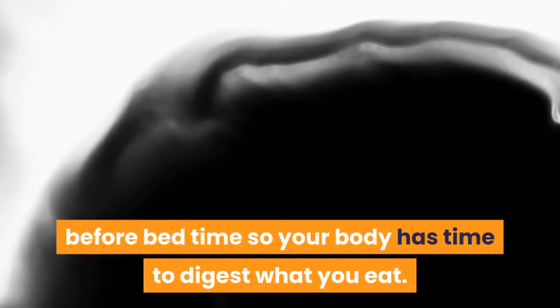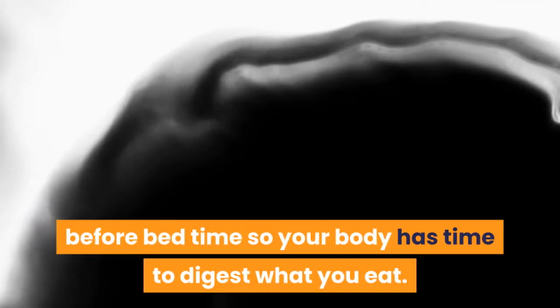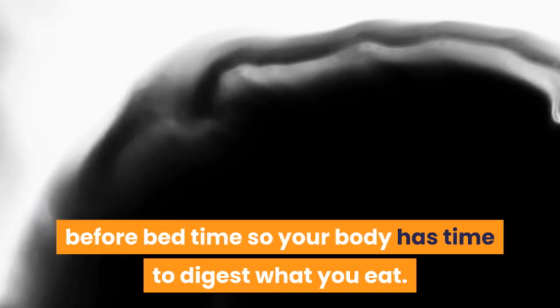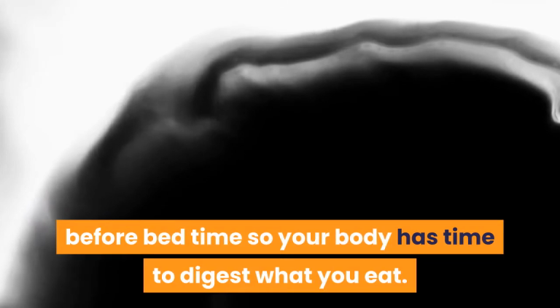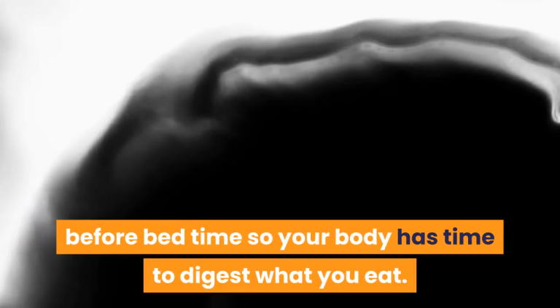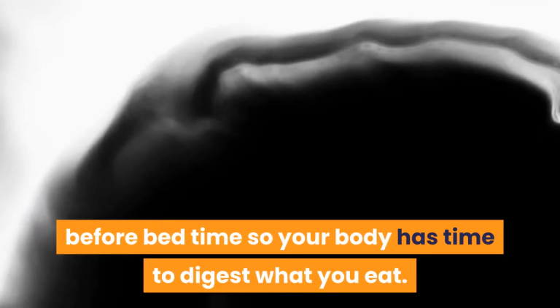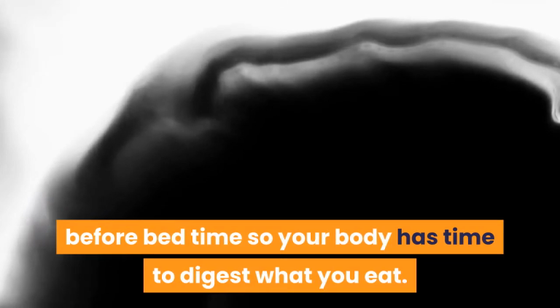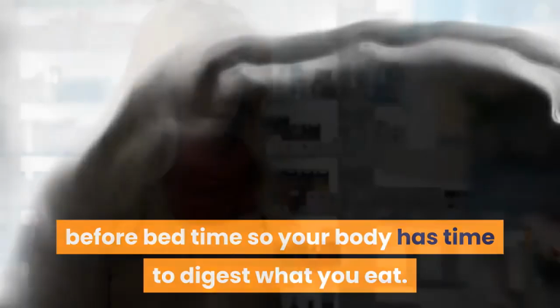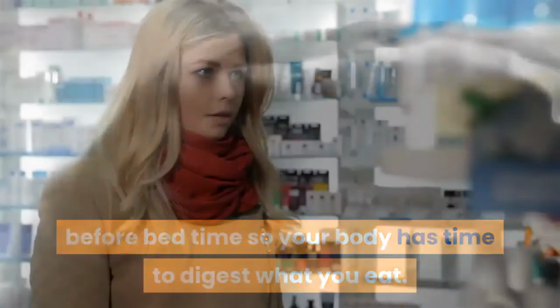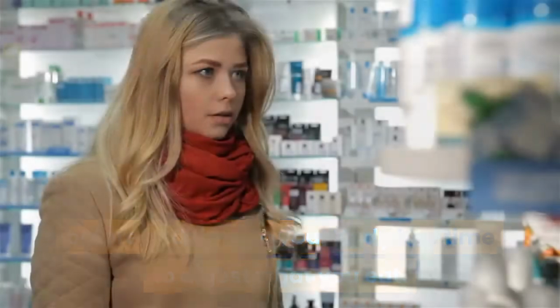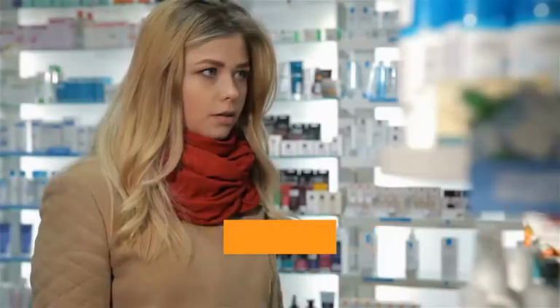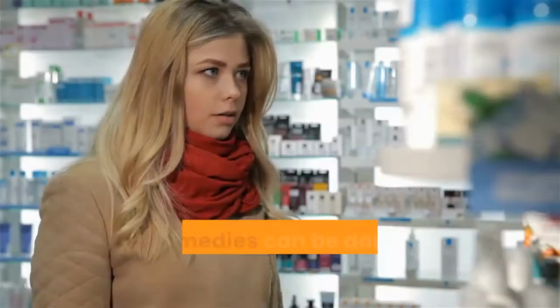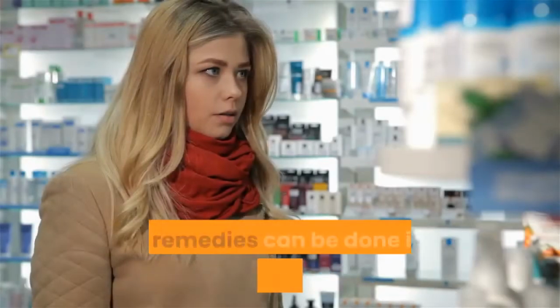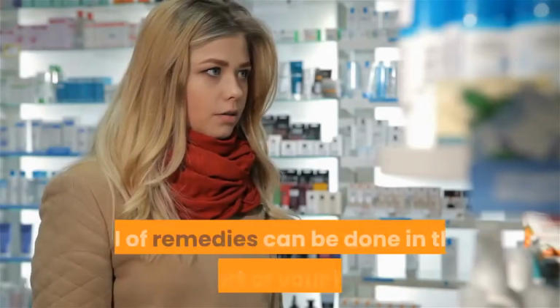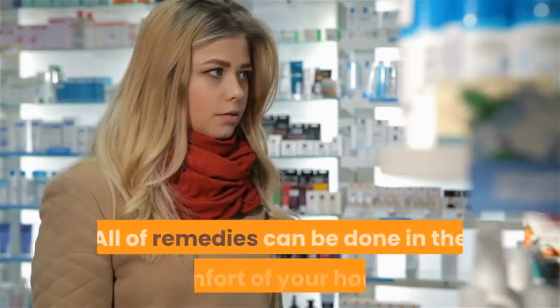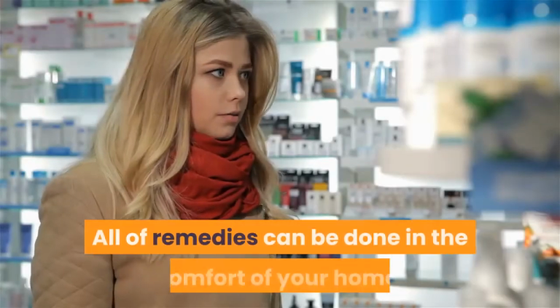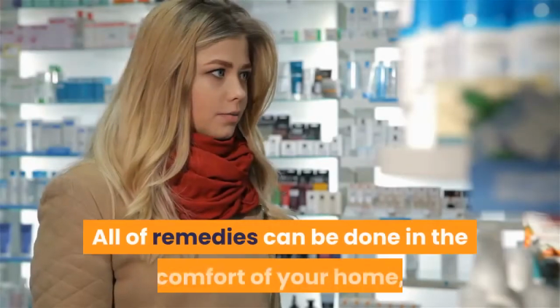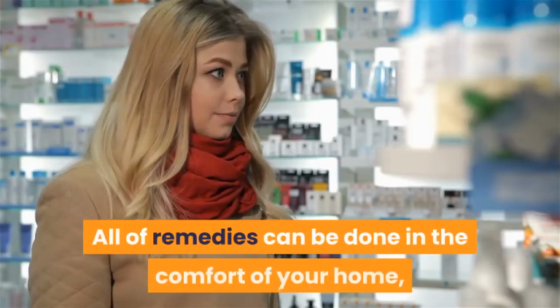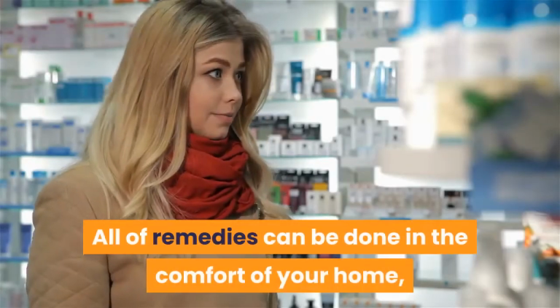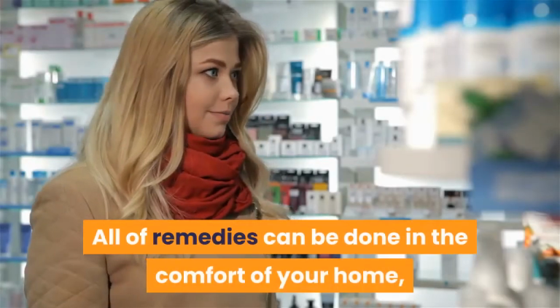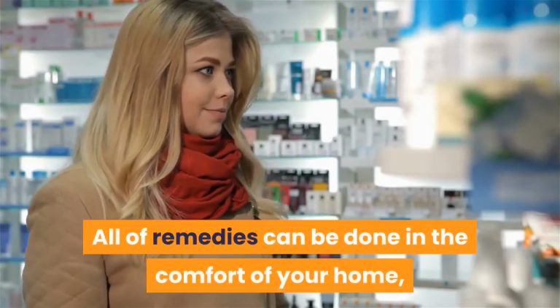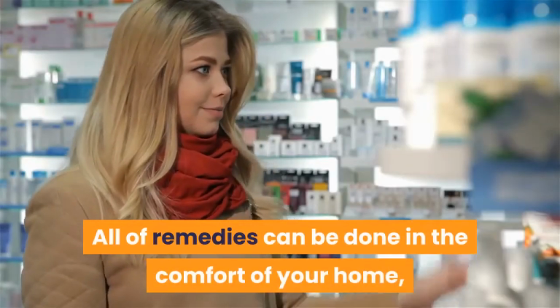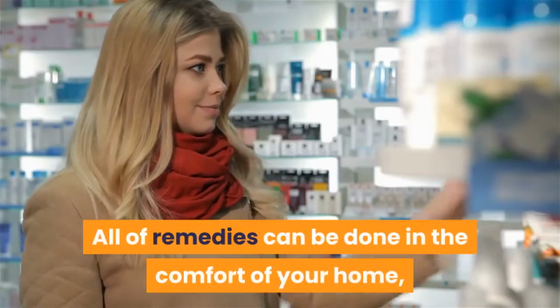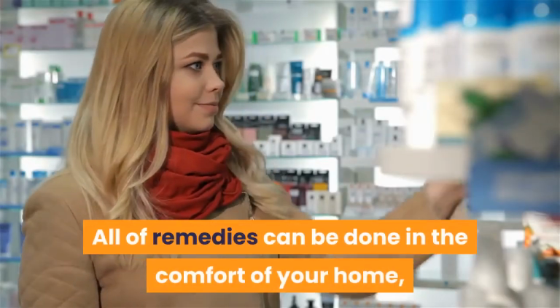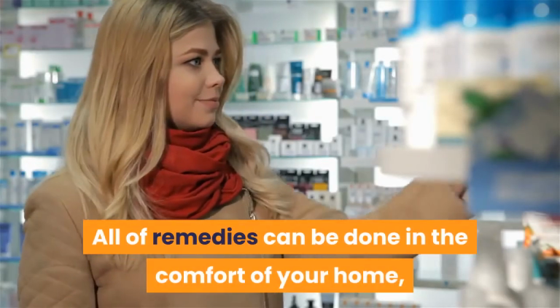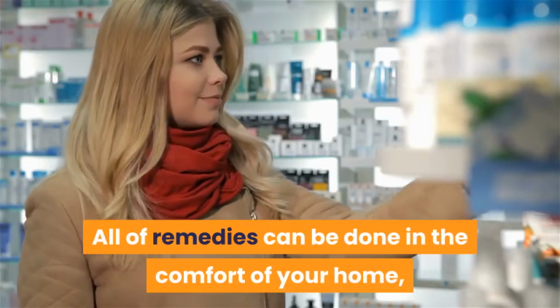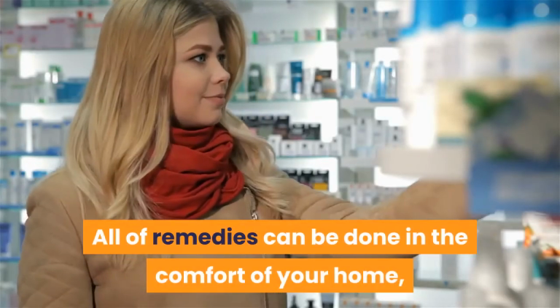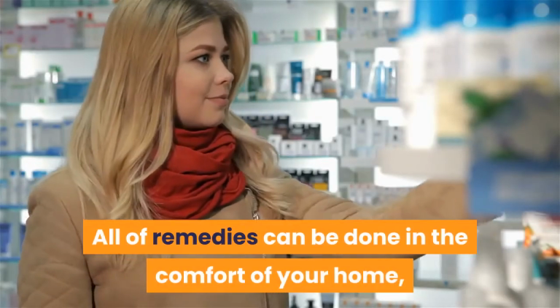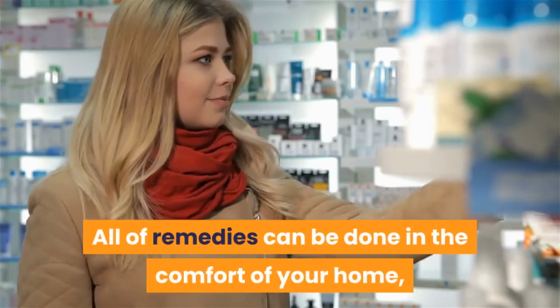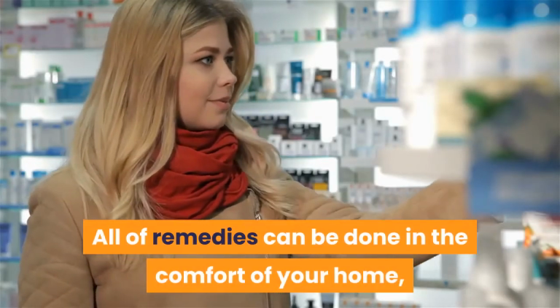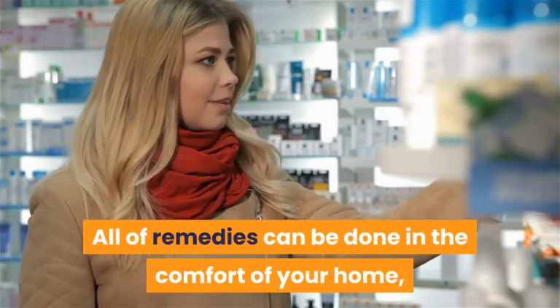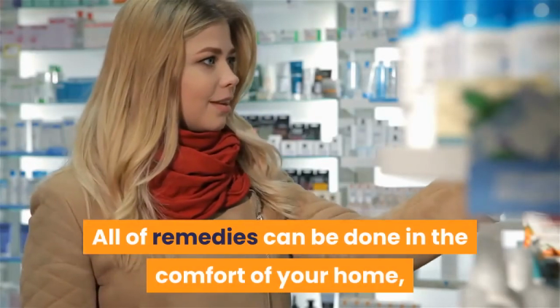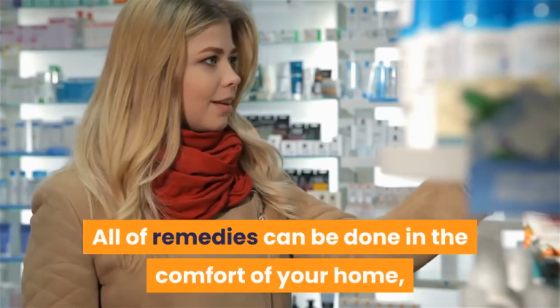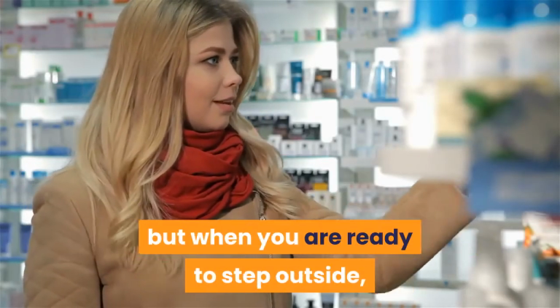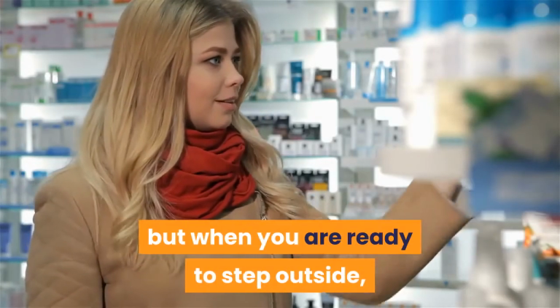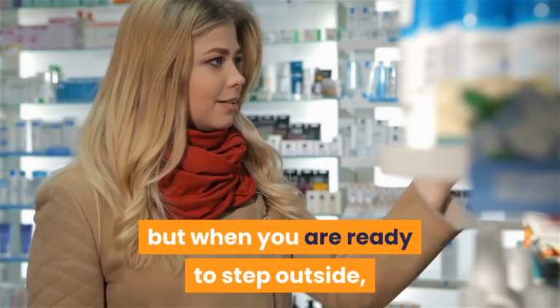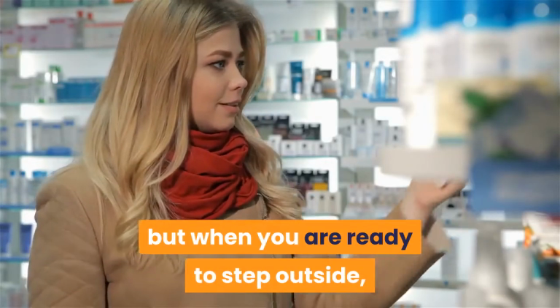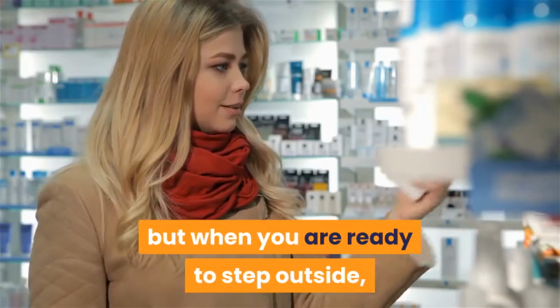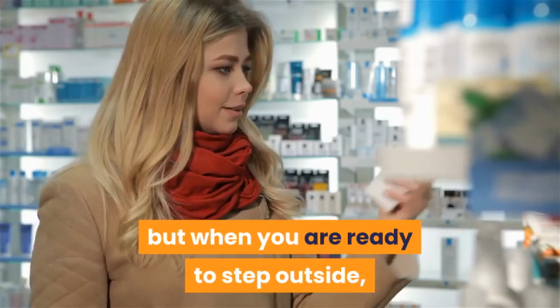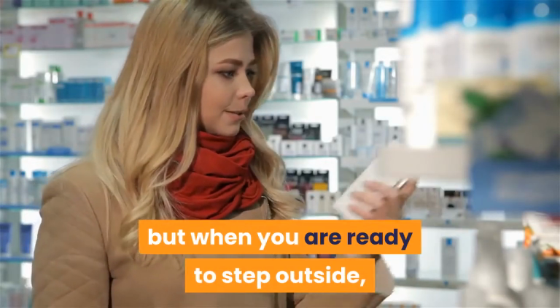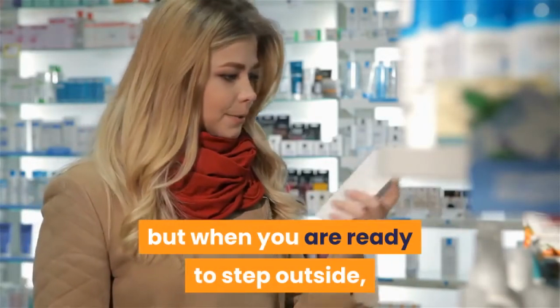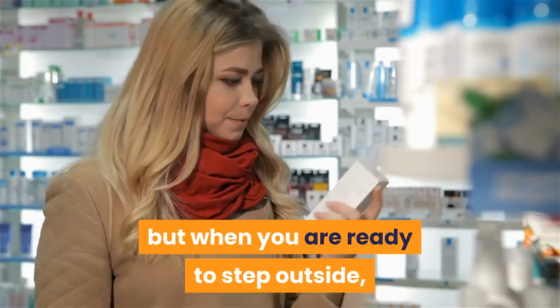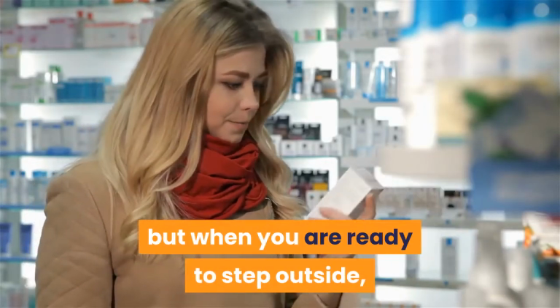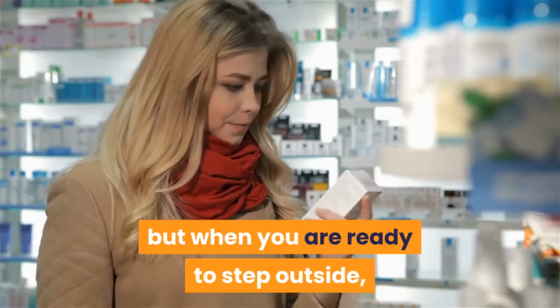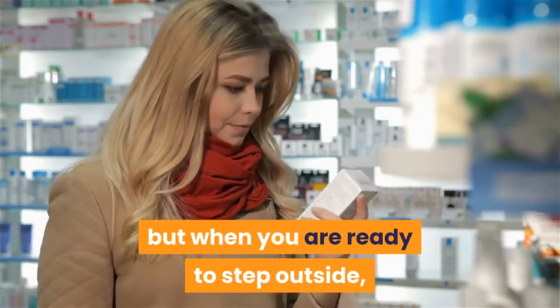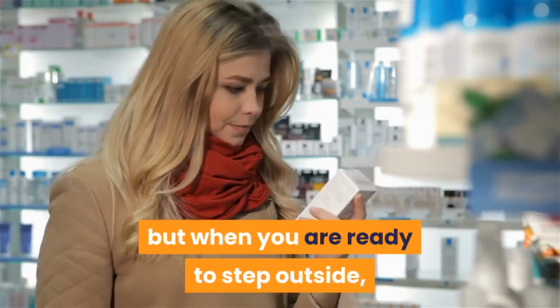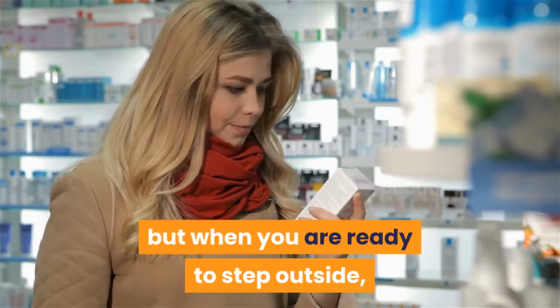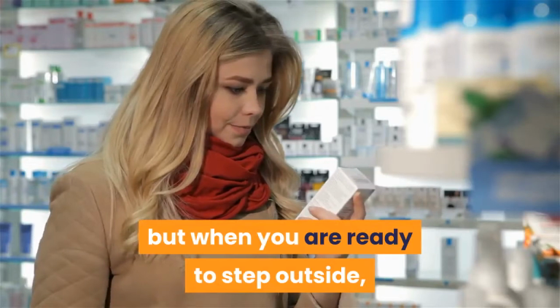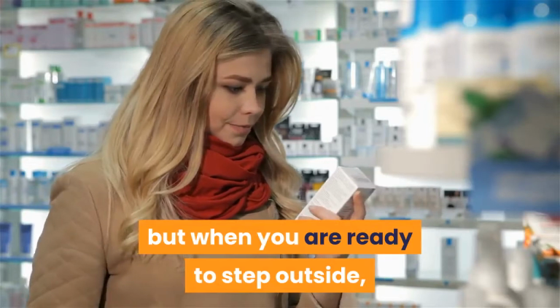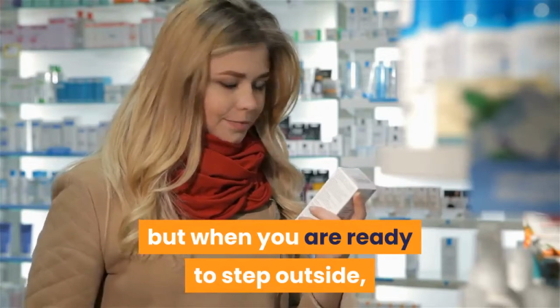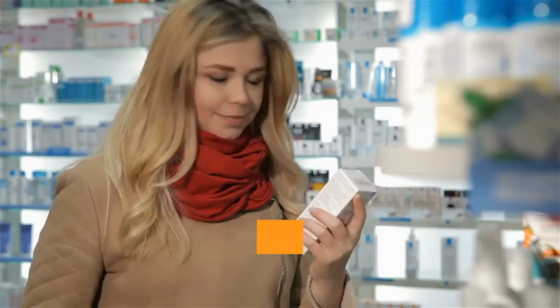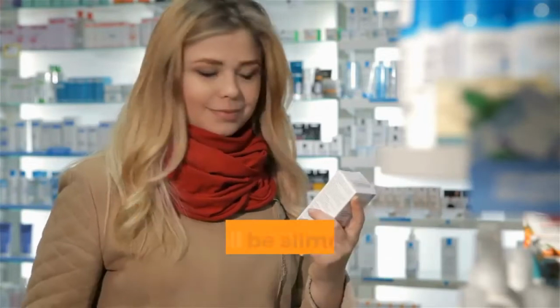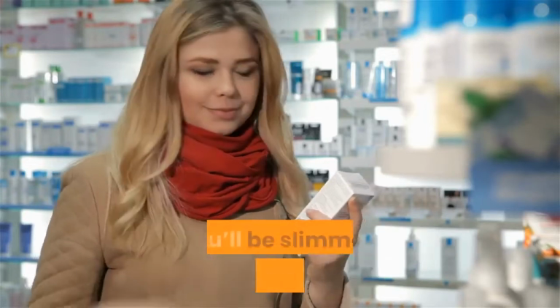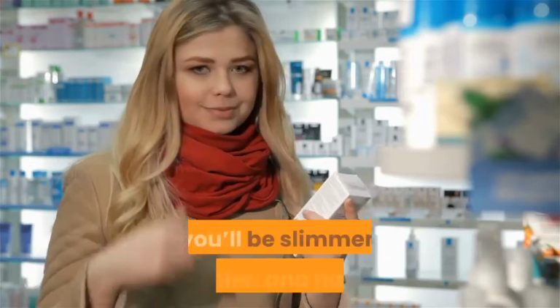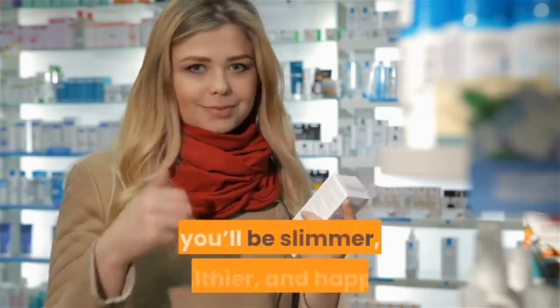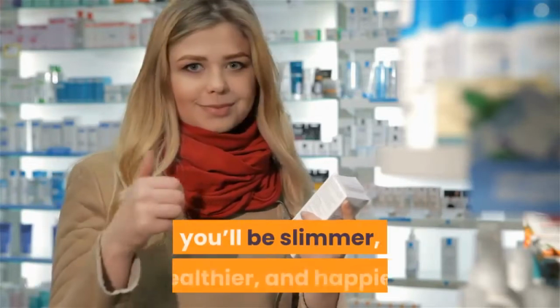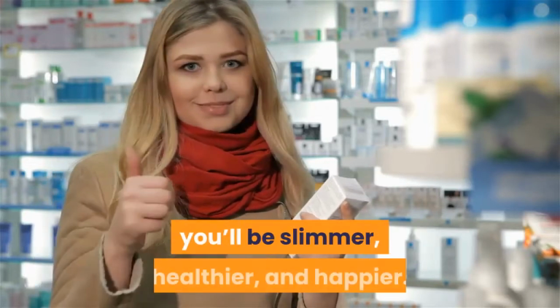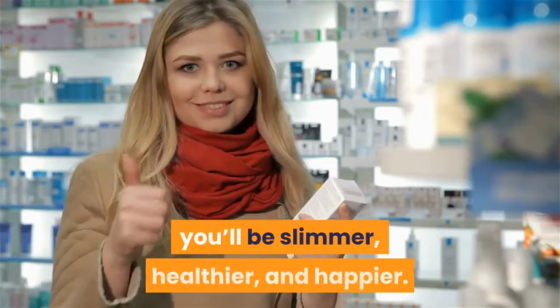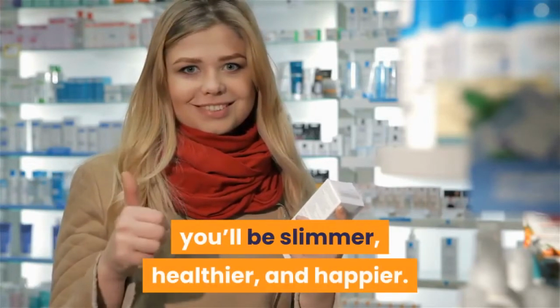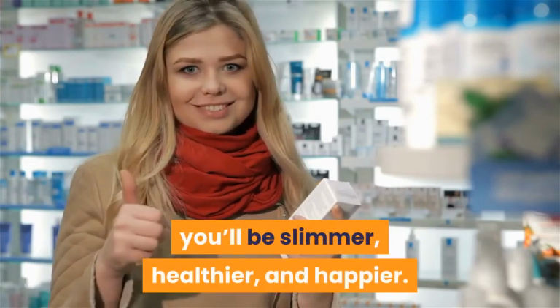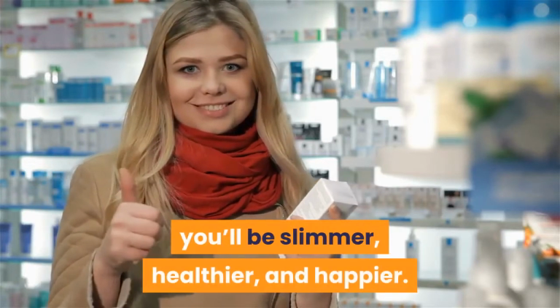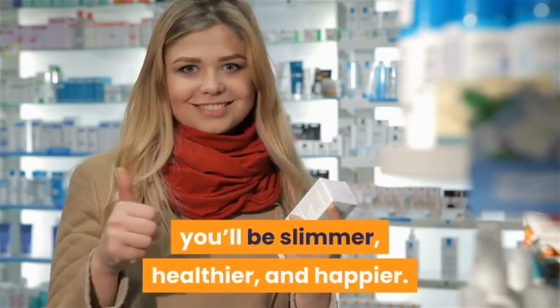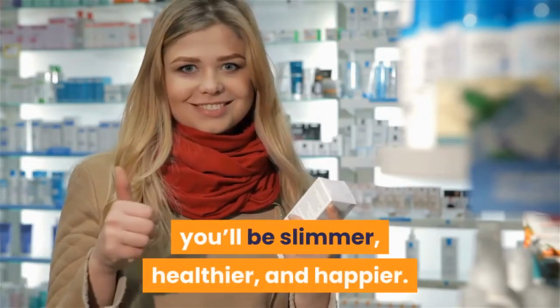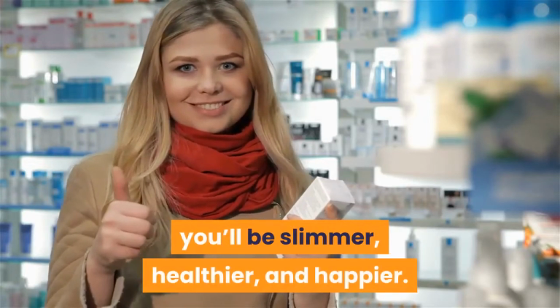All of these remedies can be done in the comfort of your home, but when you are ready to step outside, you'll be slimmer, healthier, and happier.